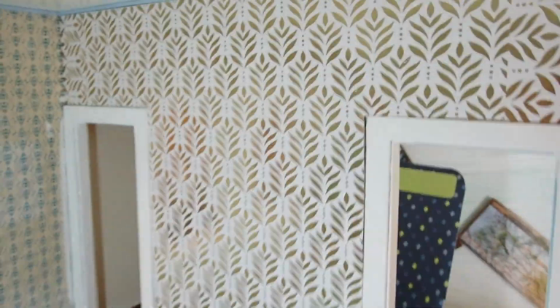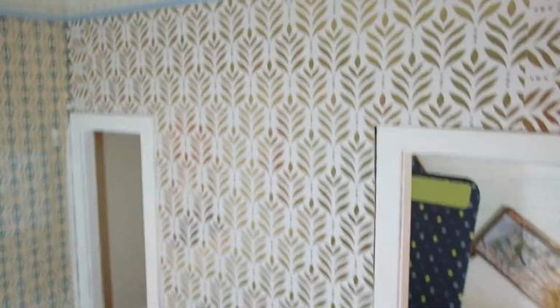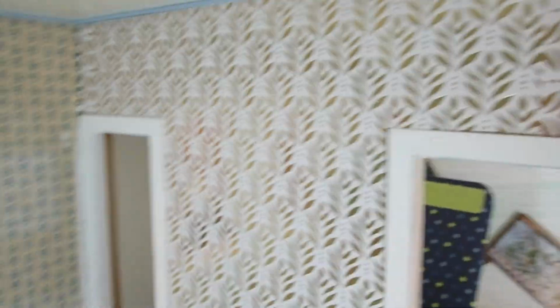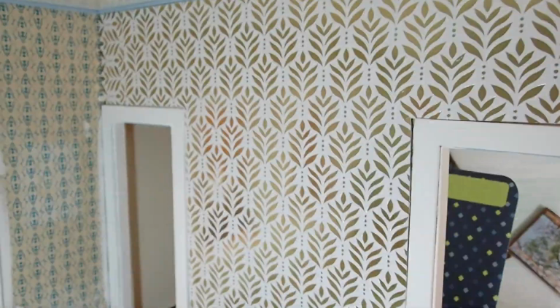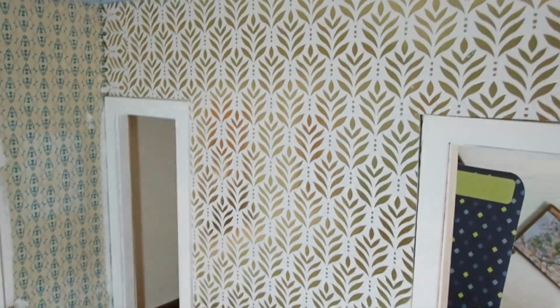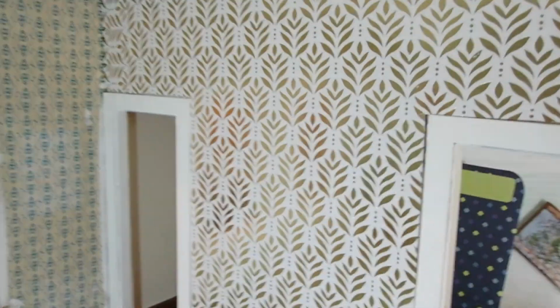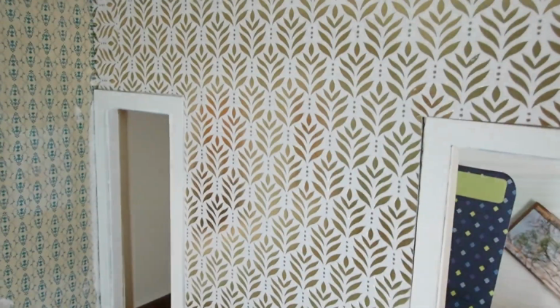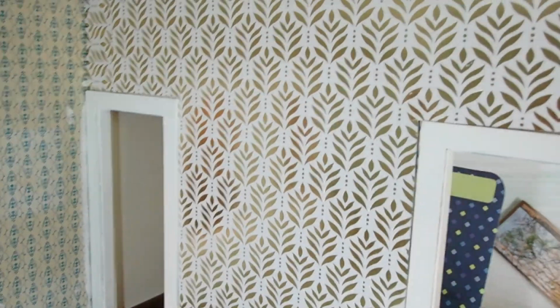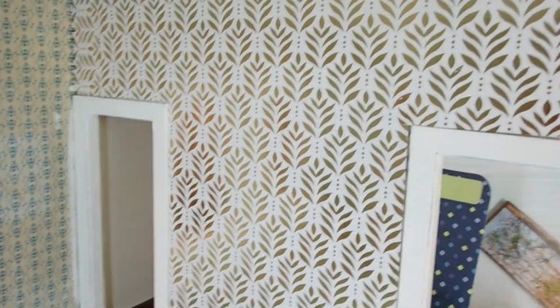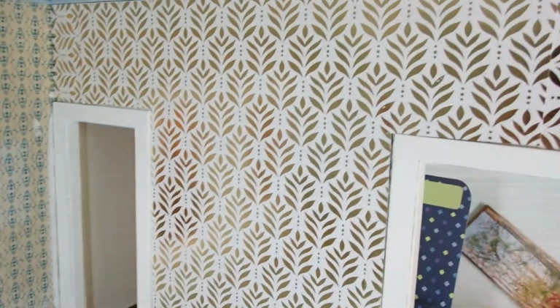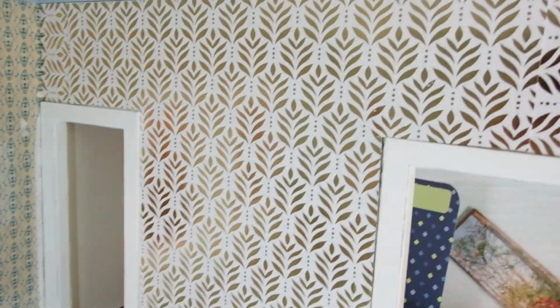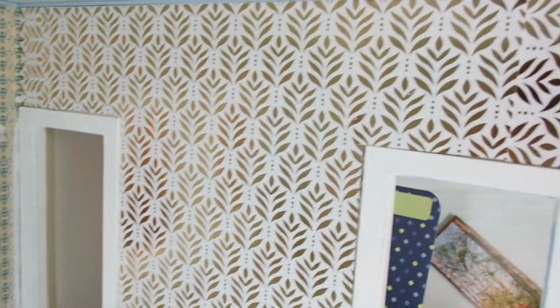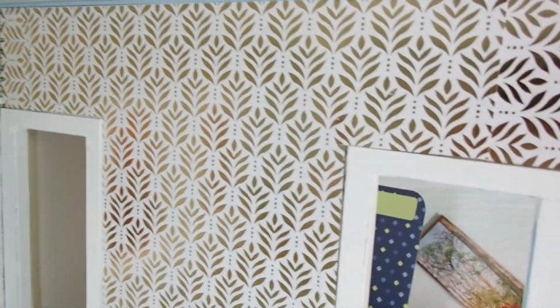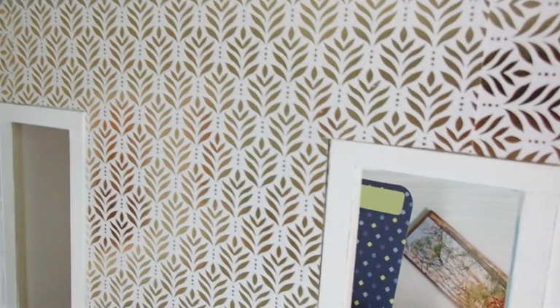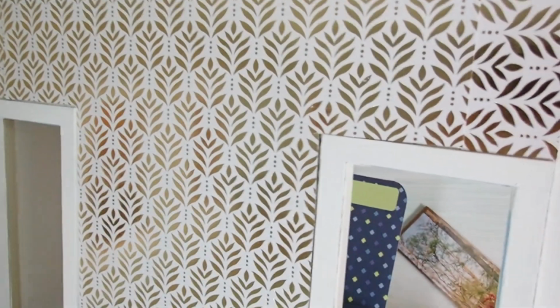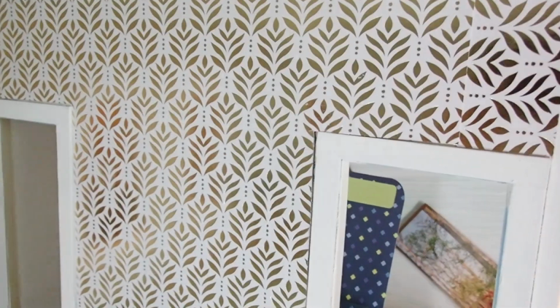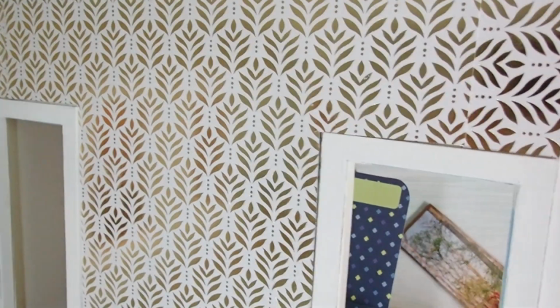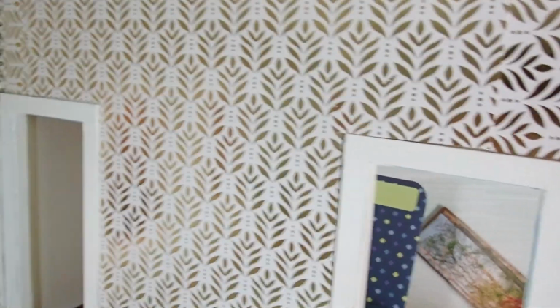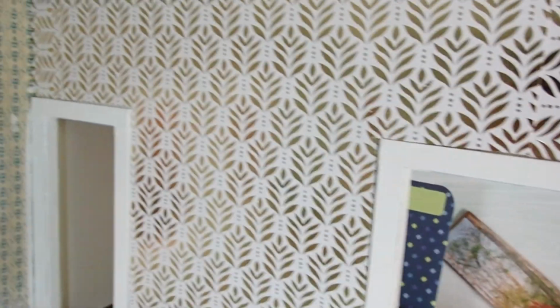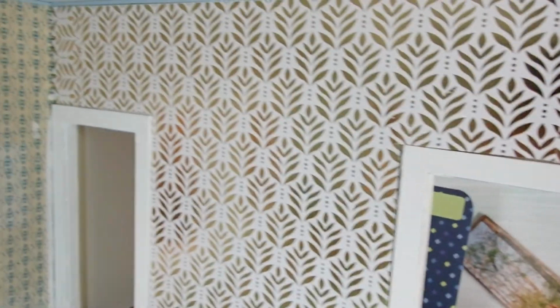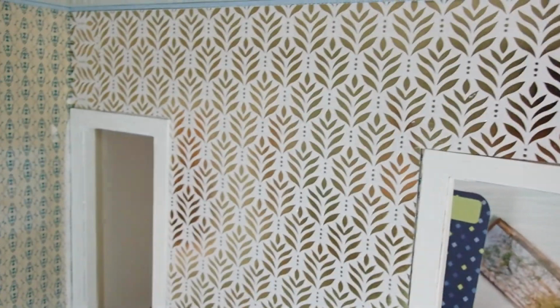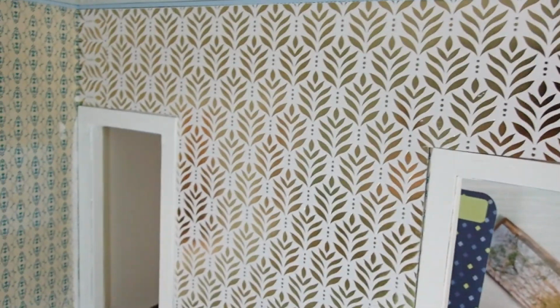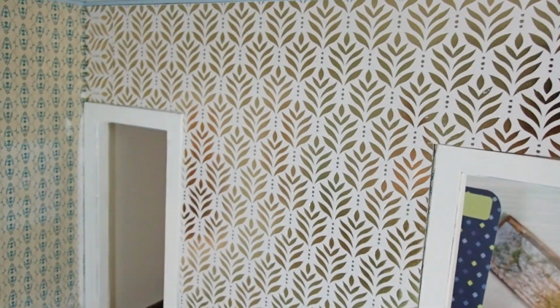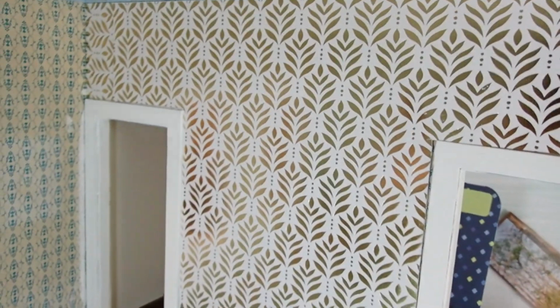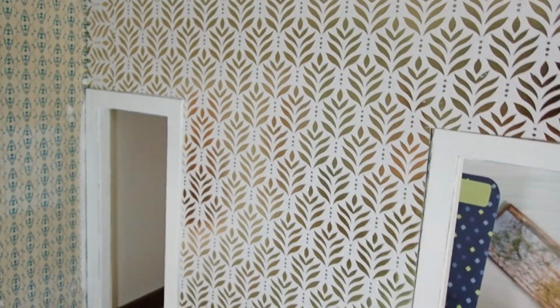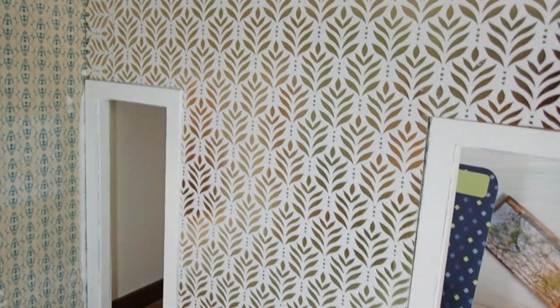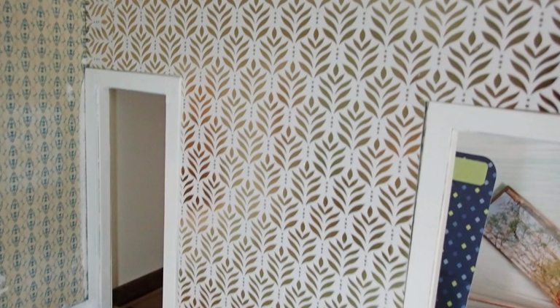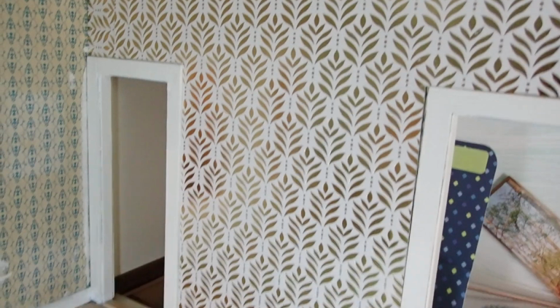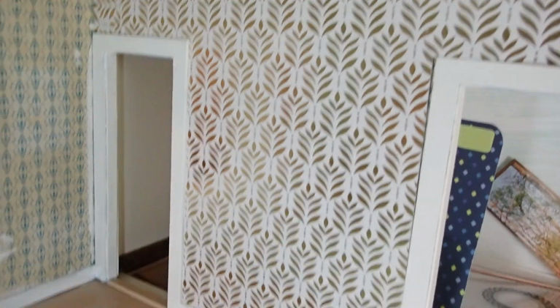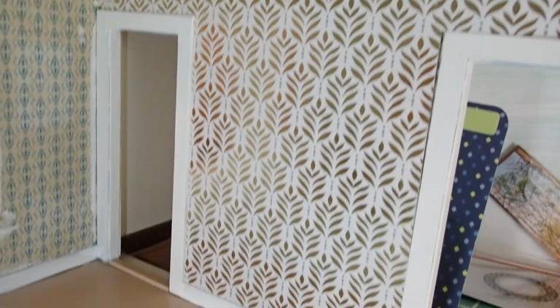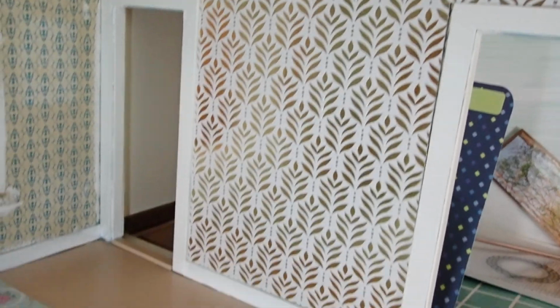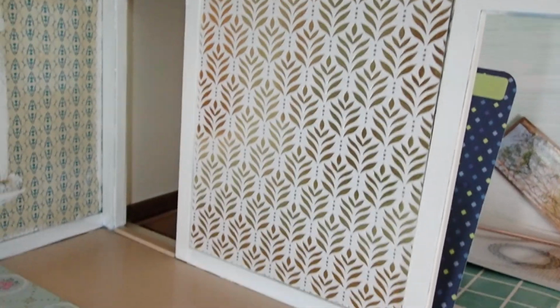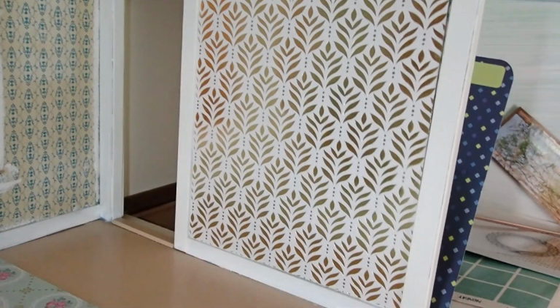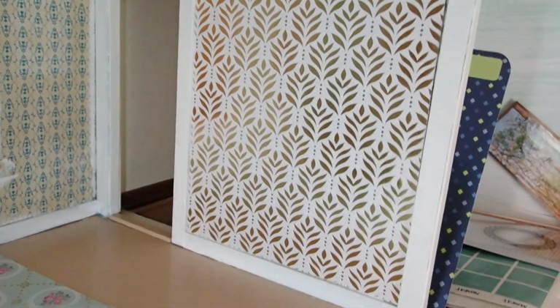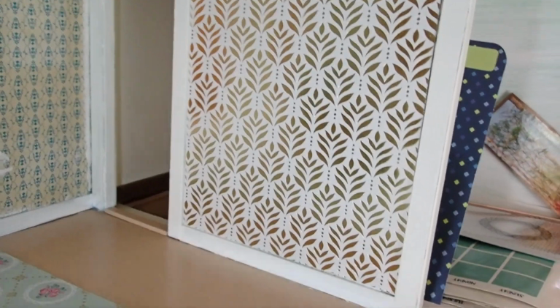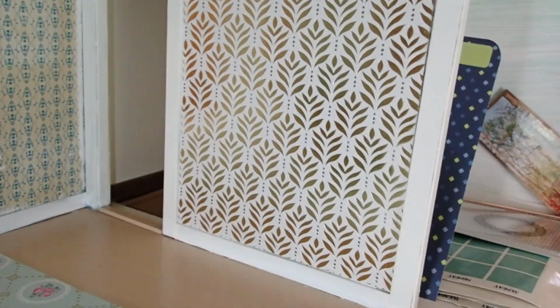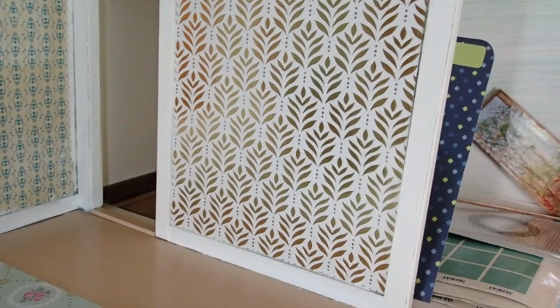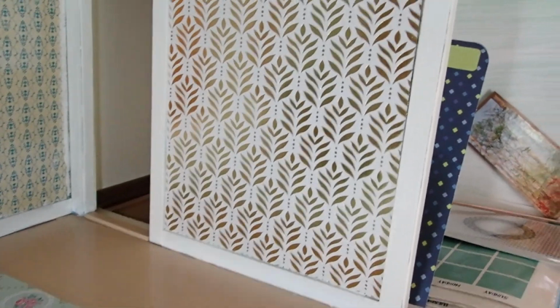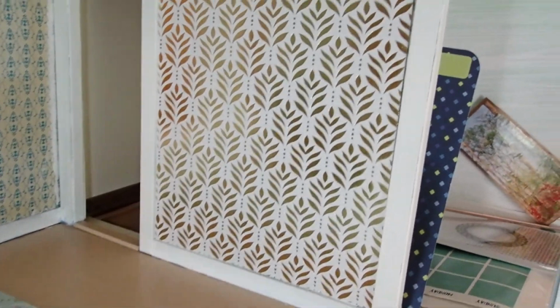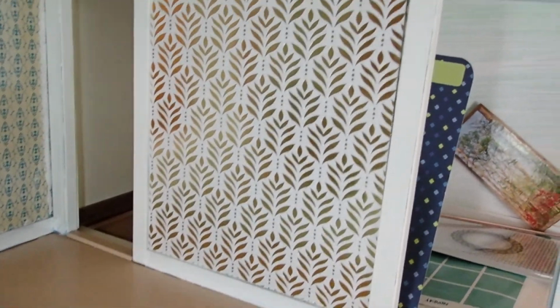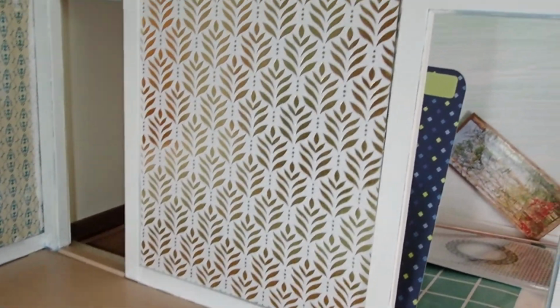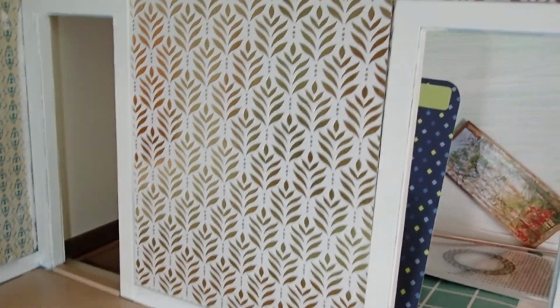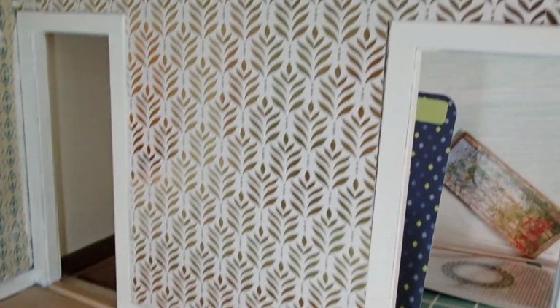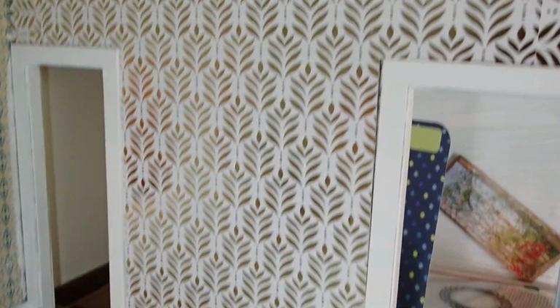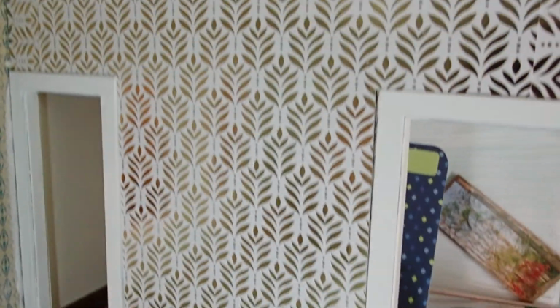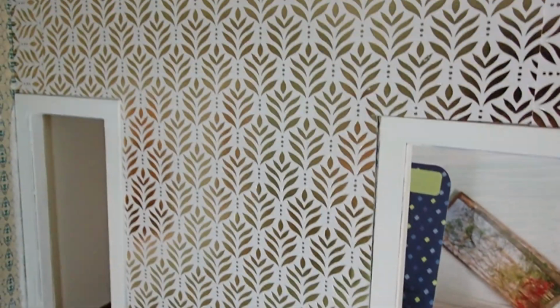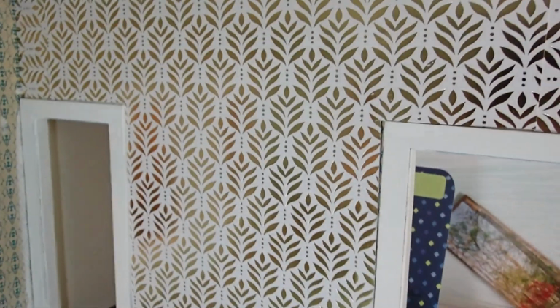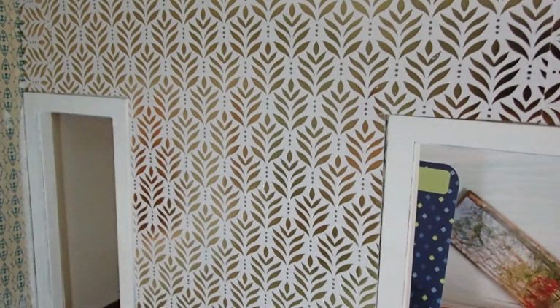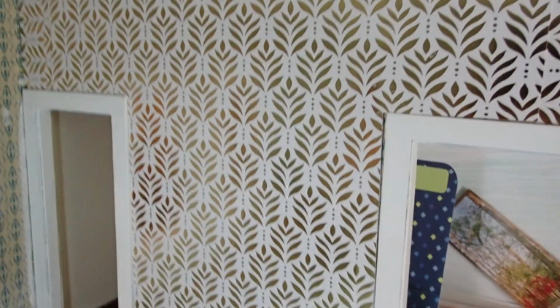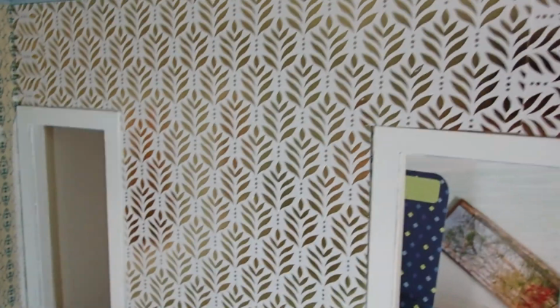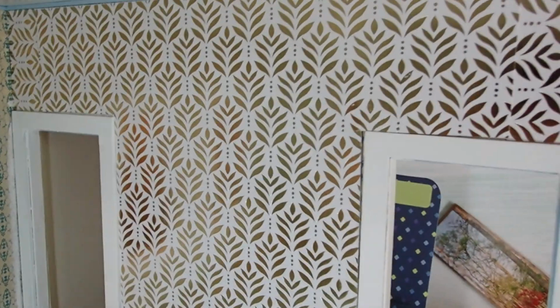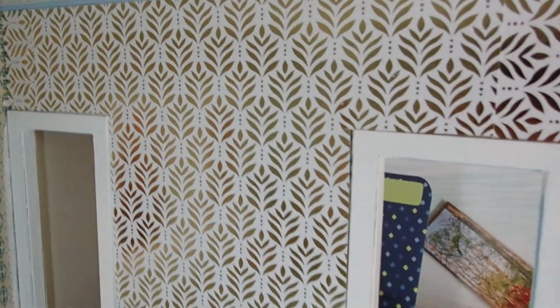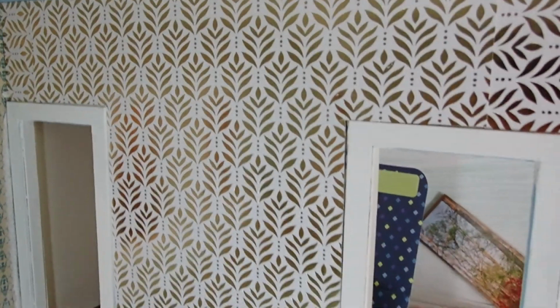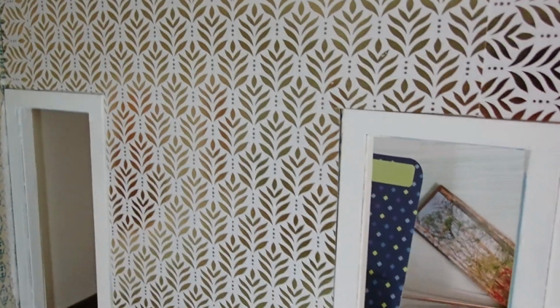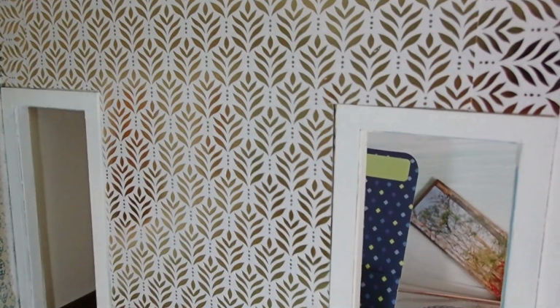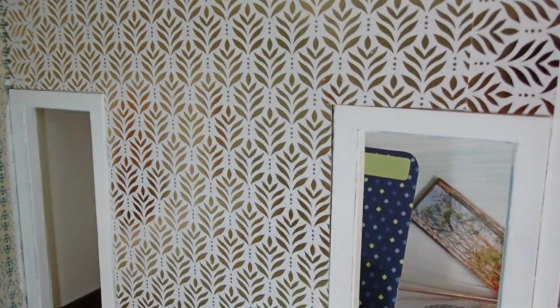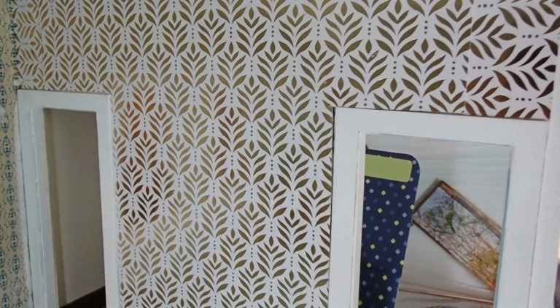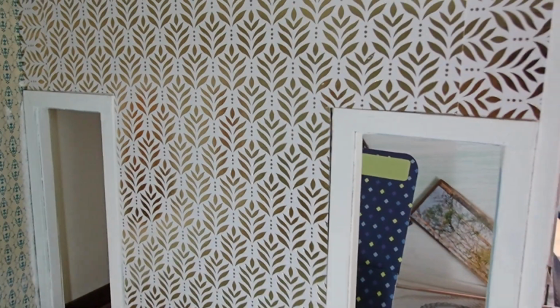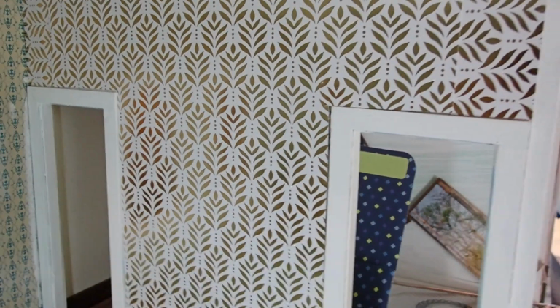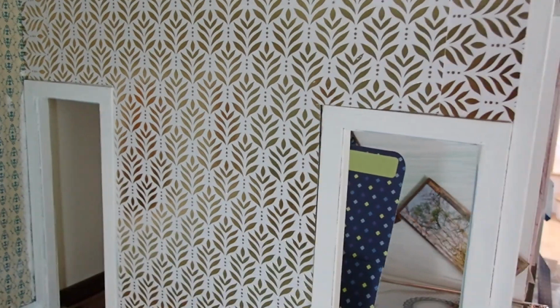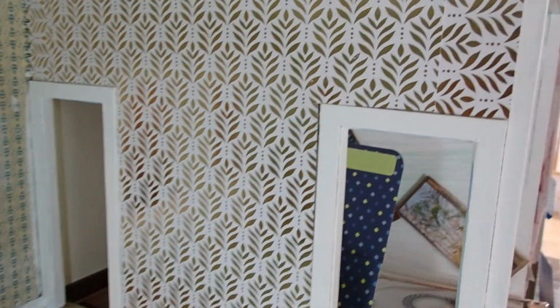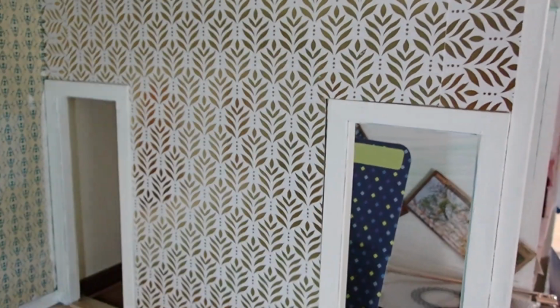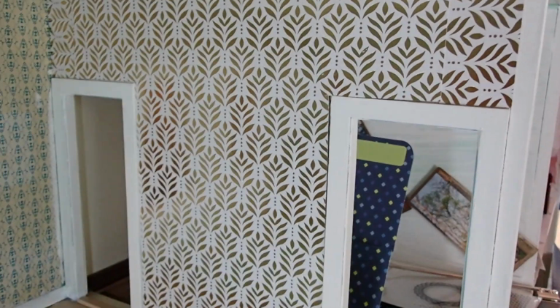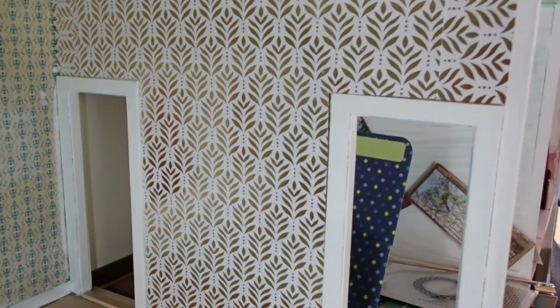So this is it for this wall. I will be back with more. Thank you for watching. Bye-bye.